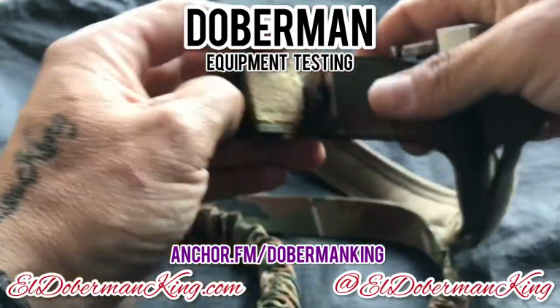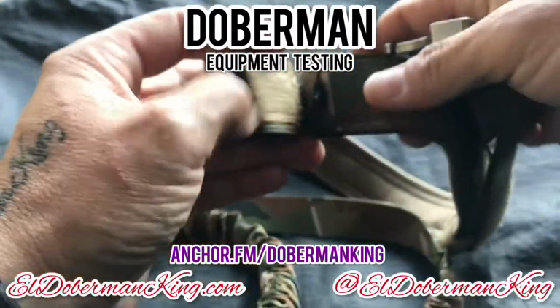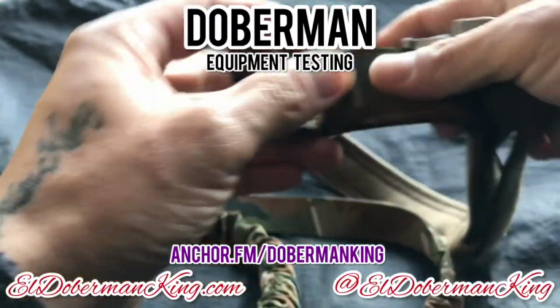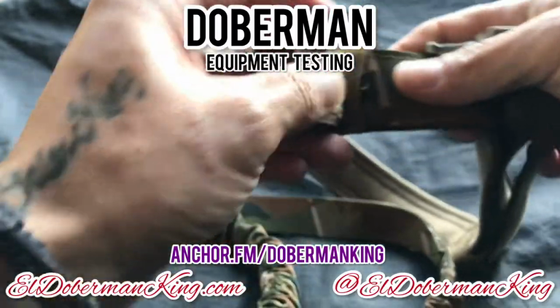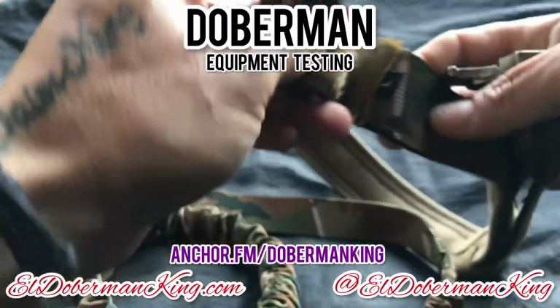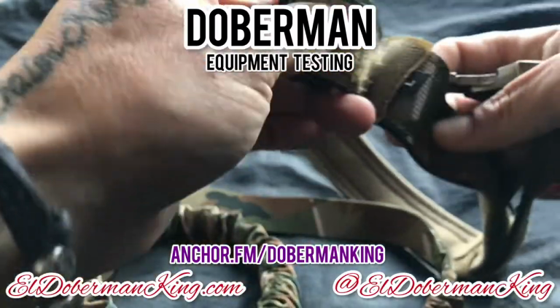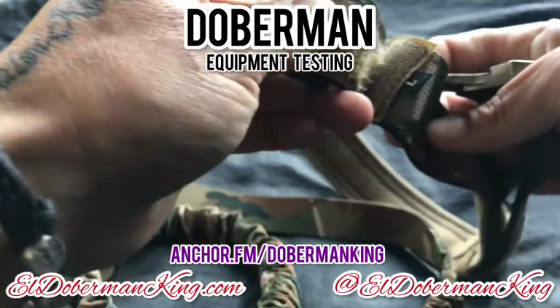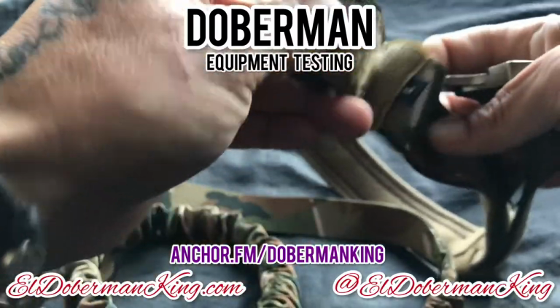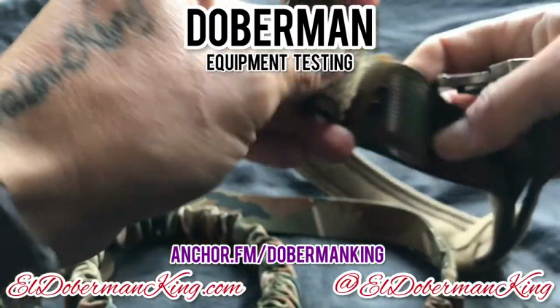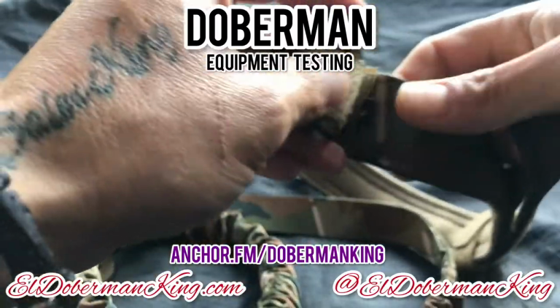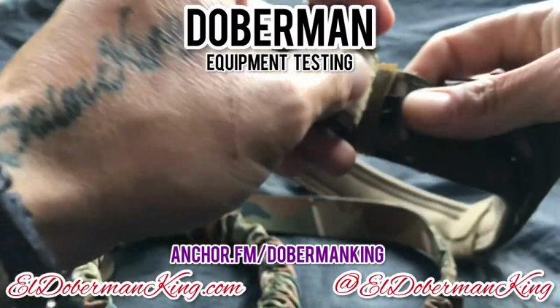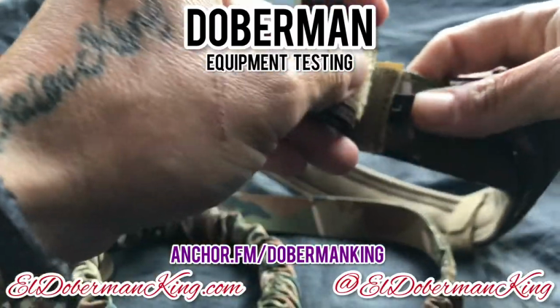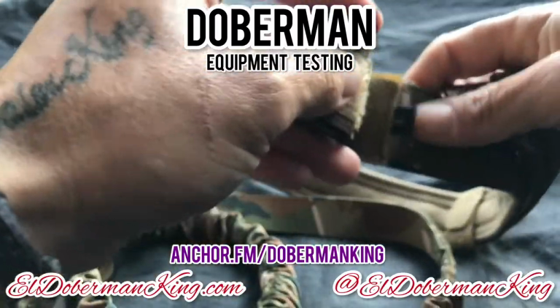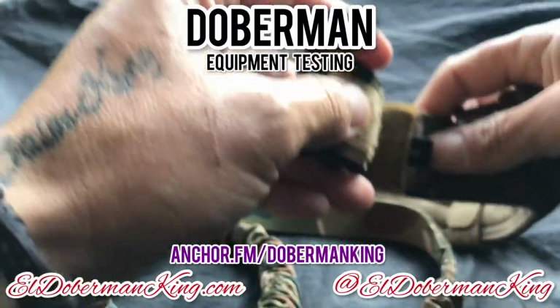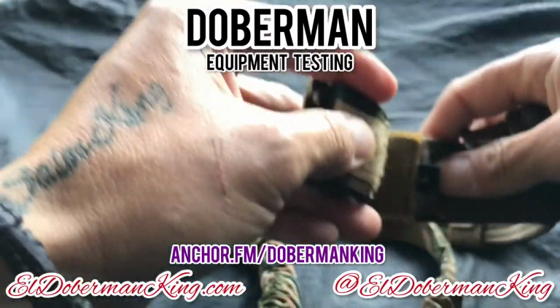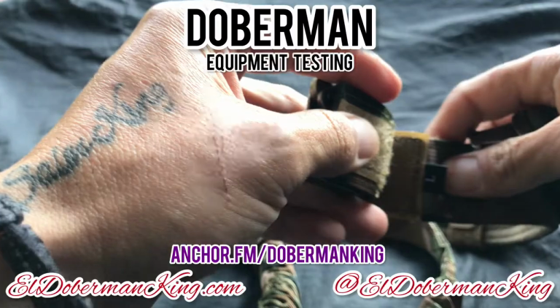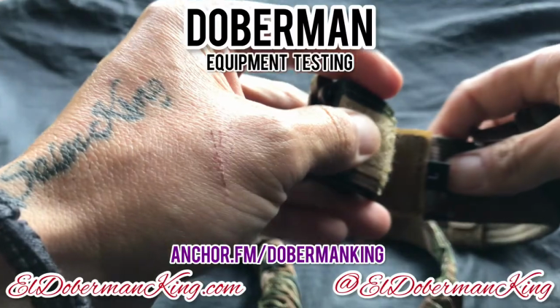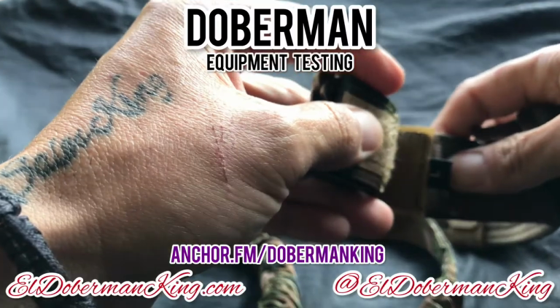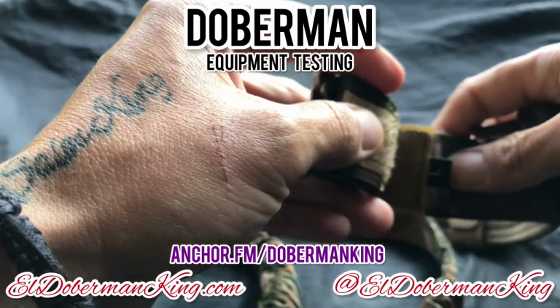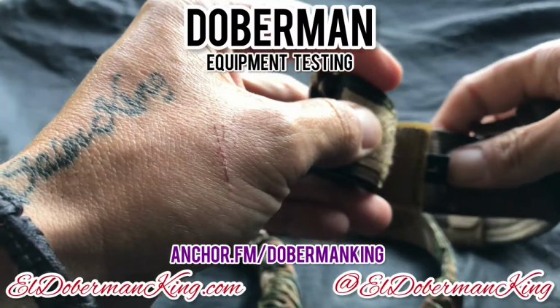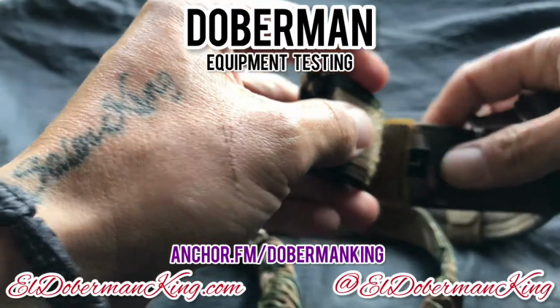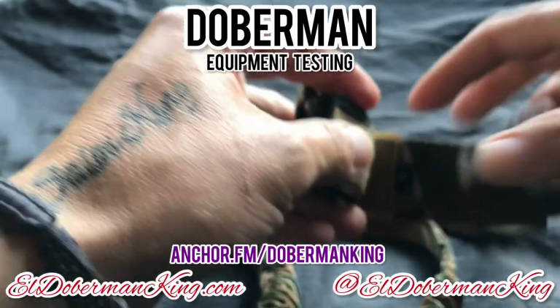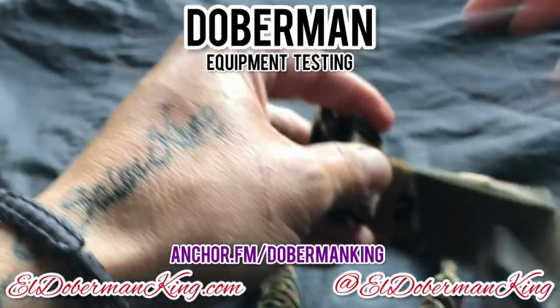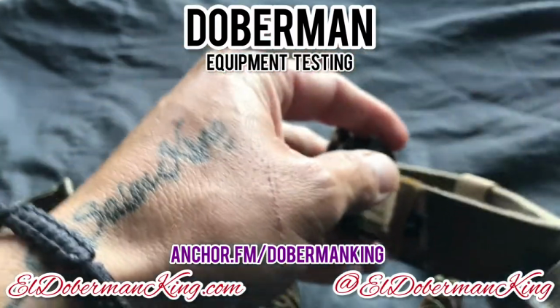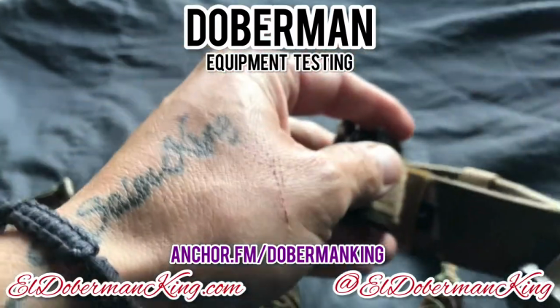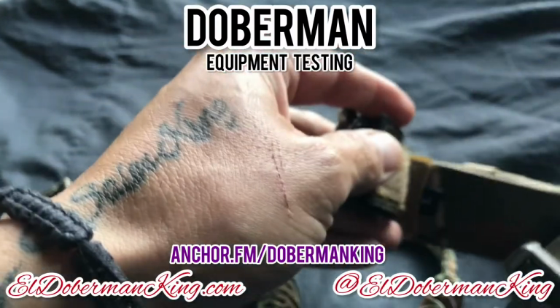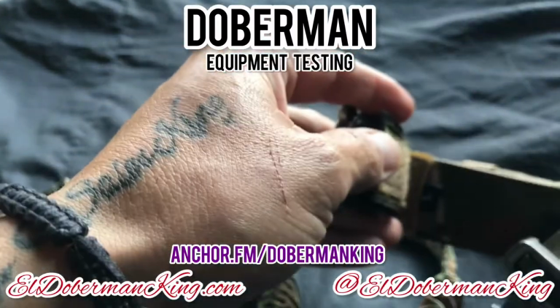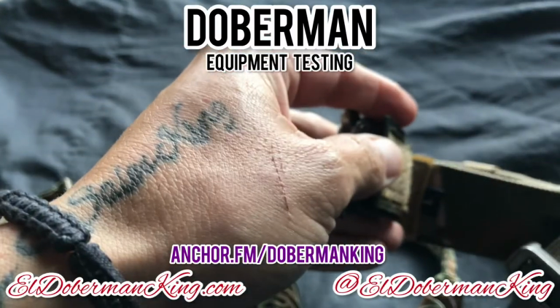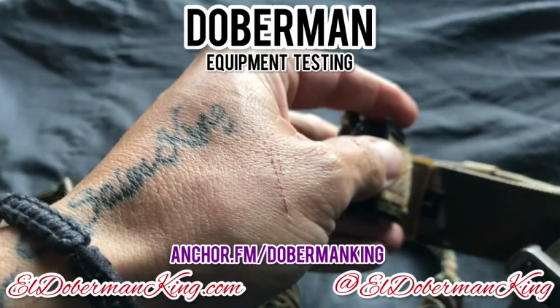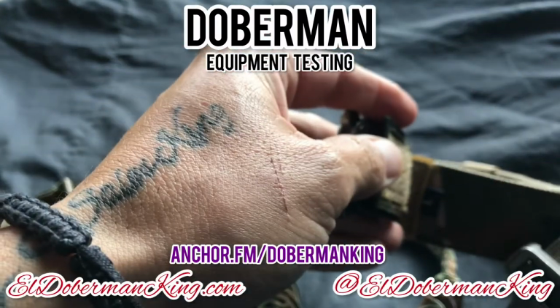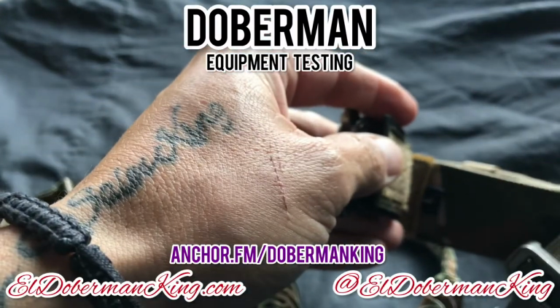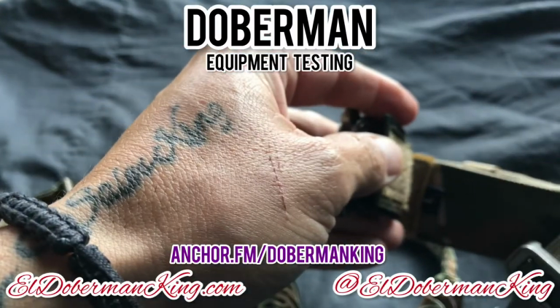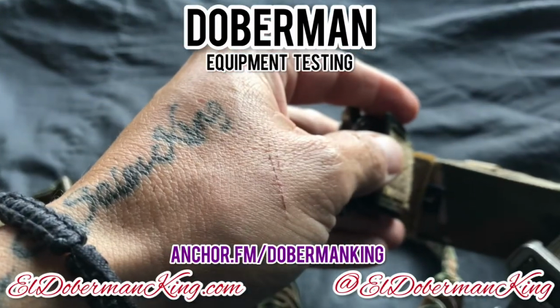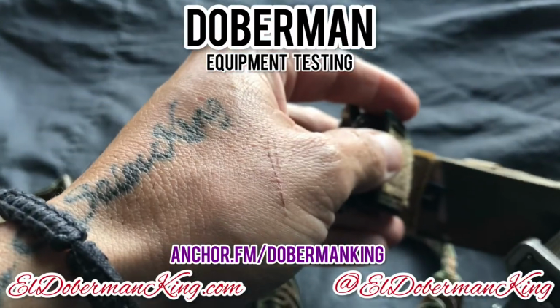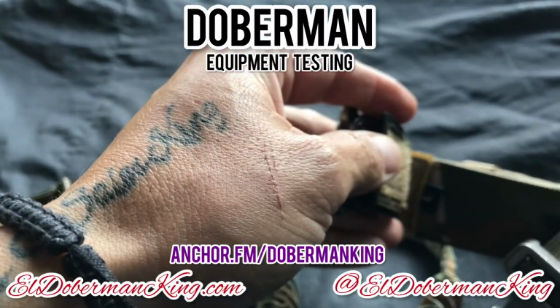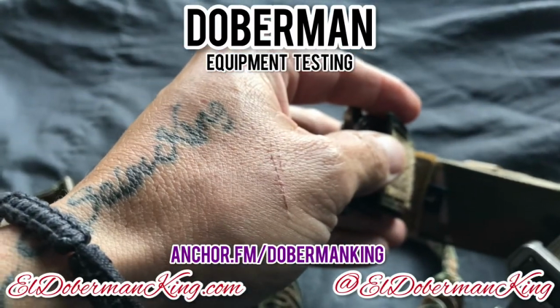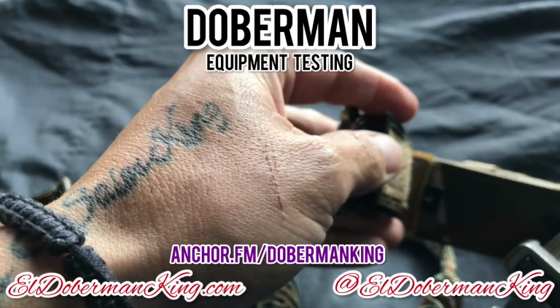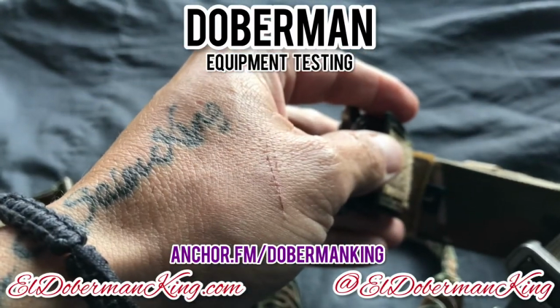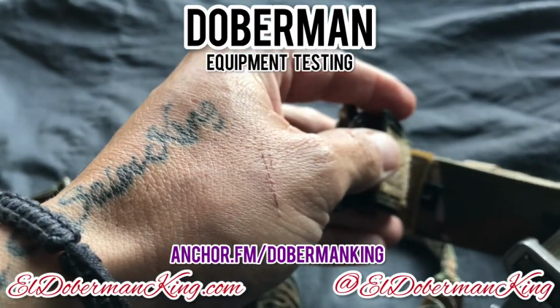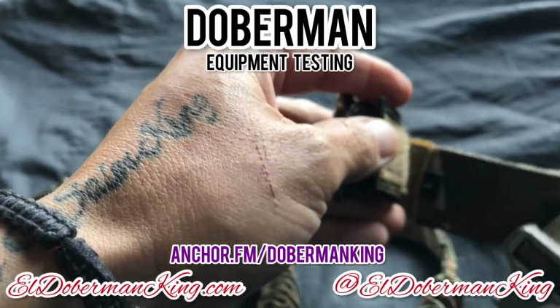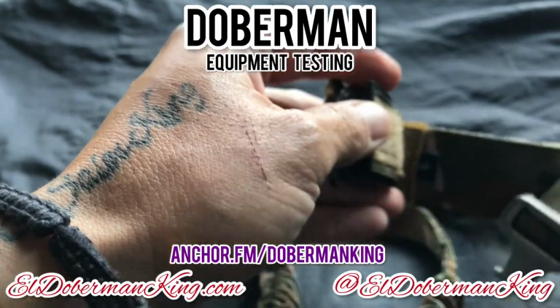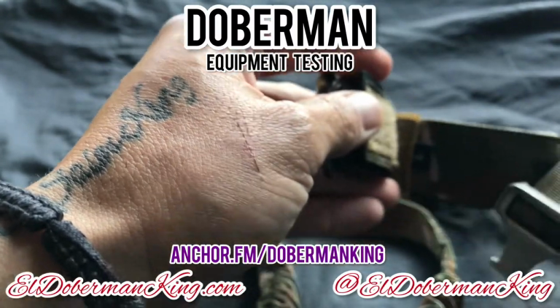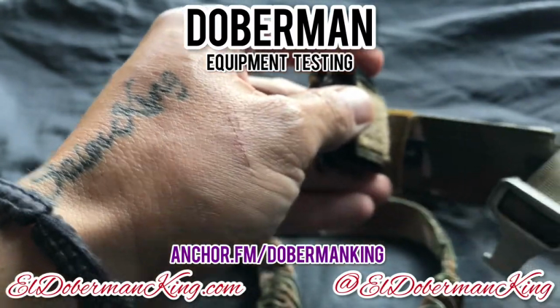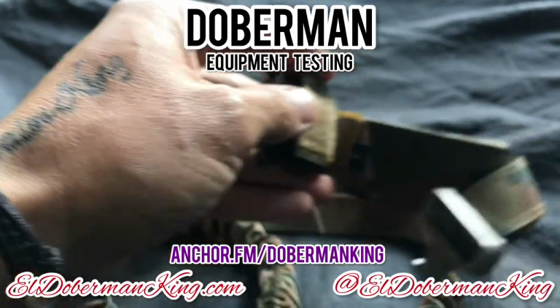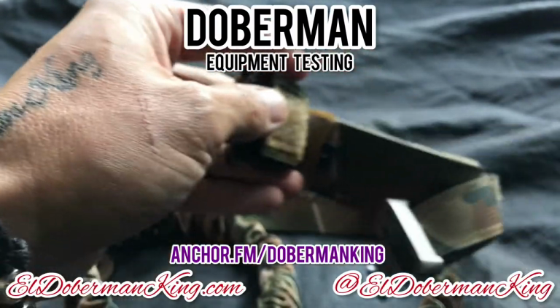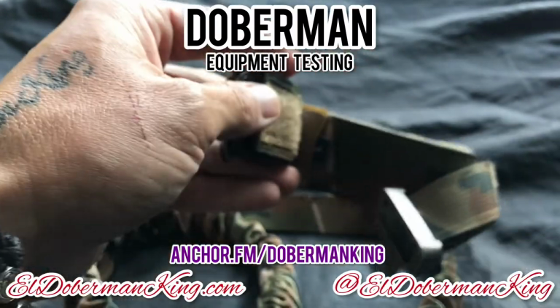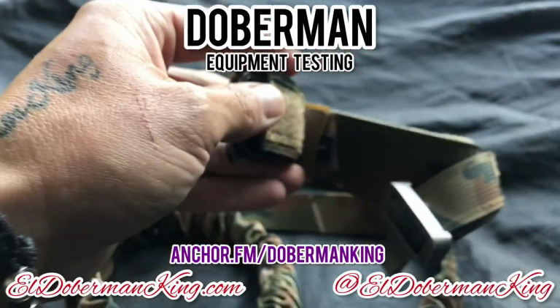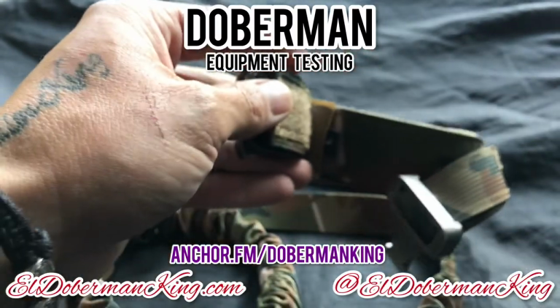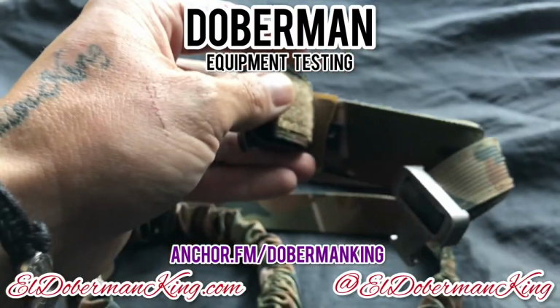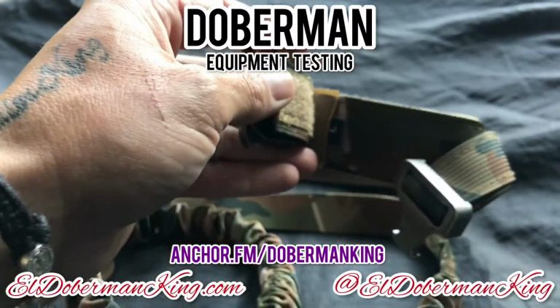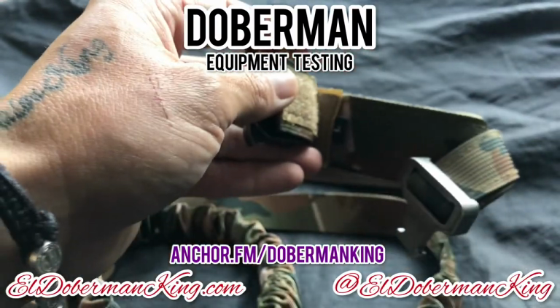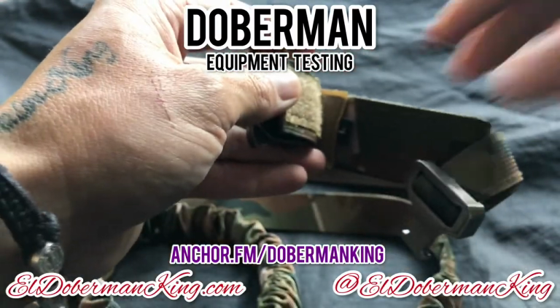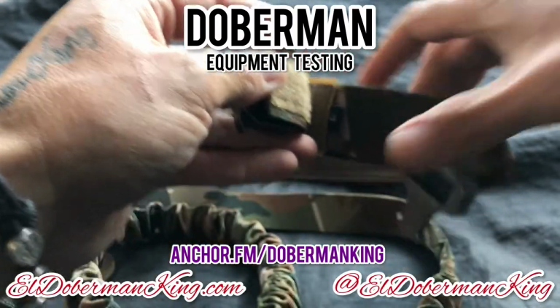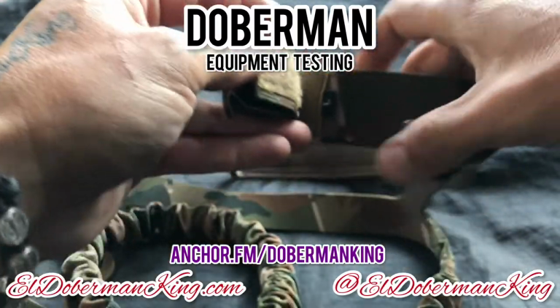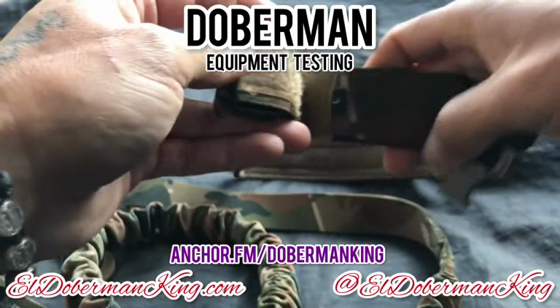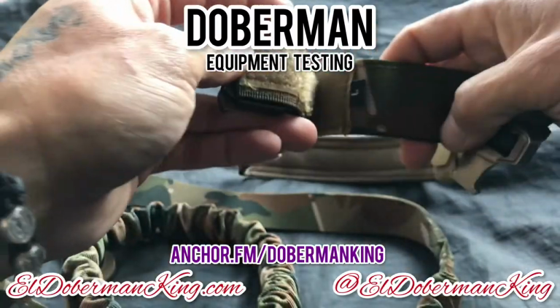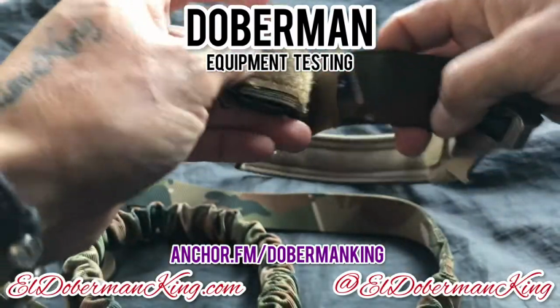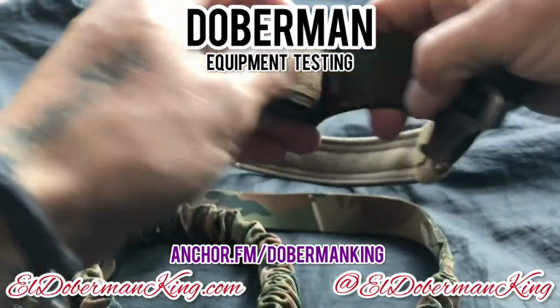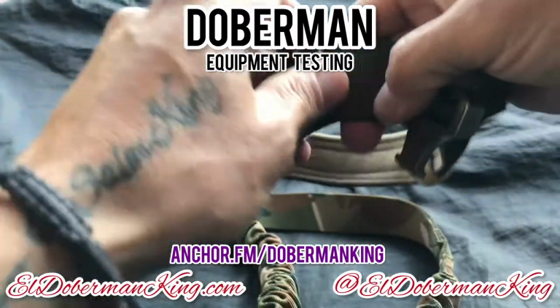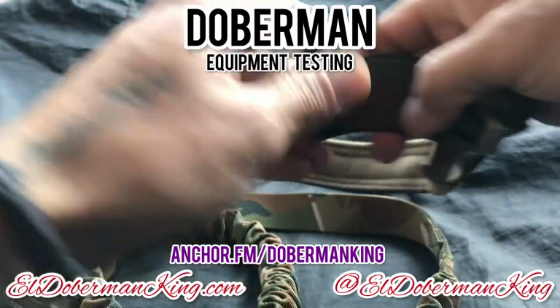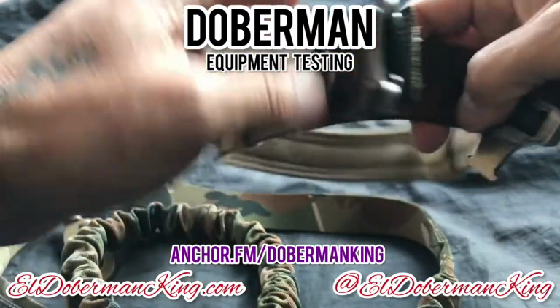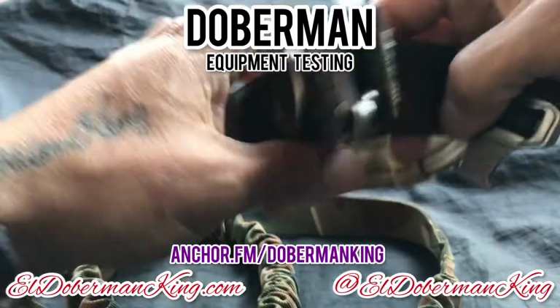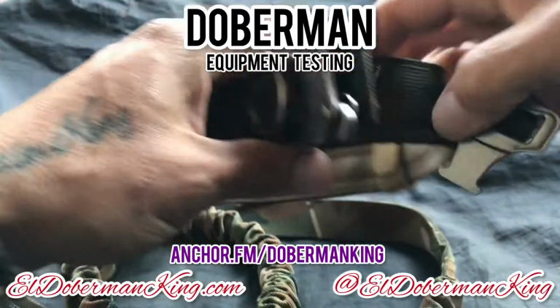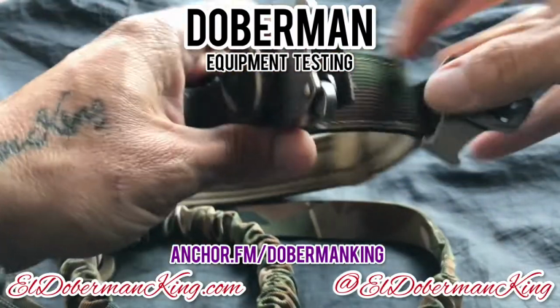As you can see, I got the L's — the large ones. You might need a different size, so make sure you measure your Doberman properly.